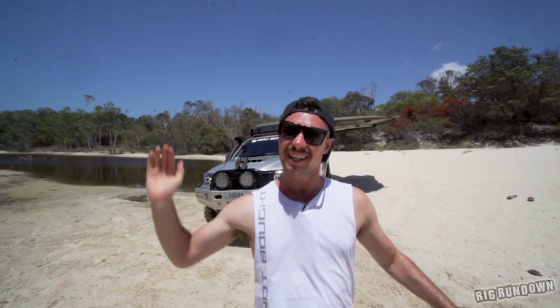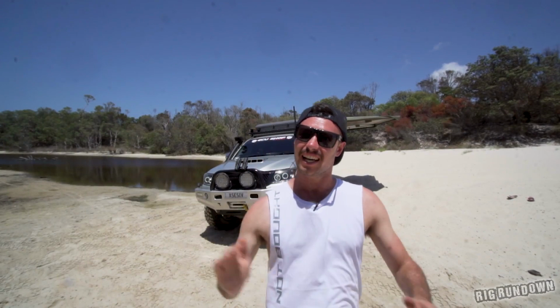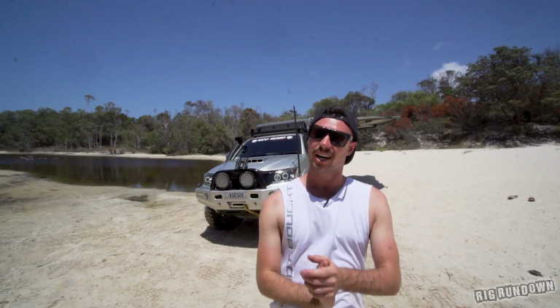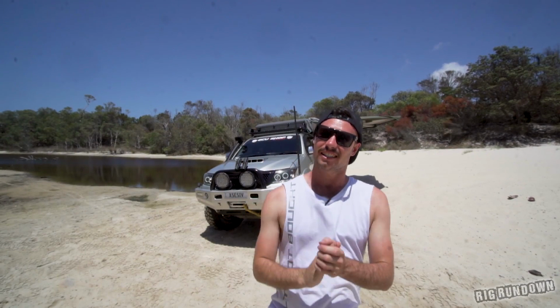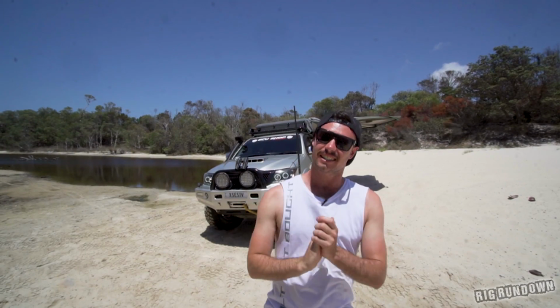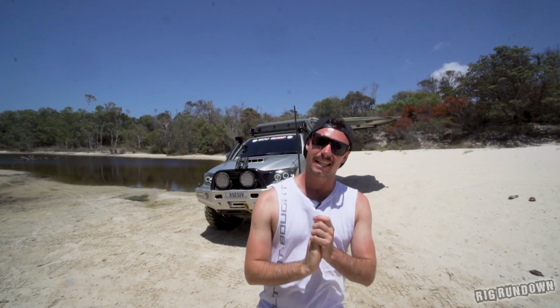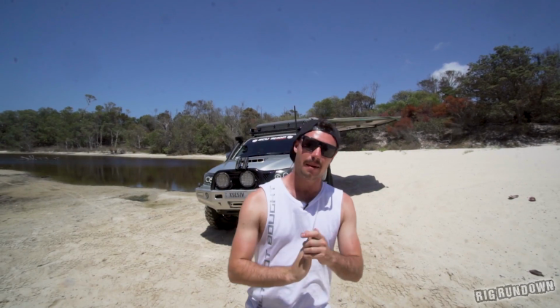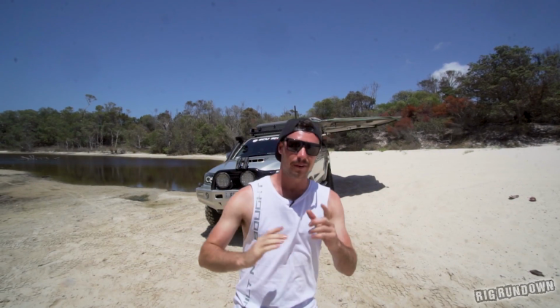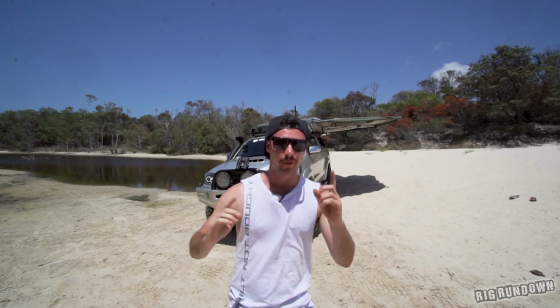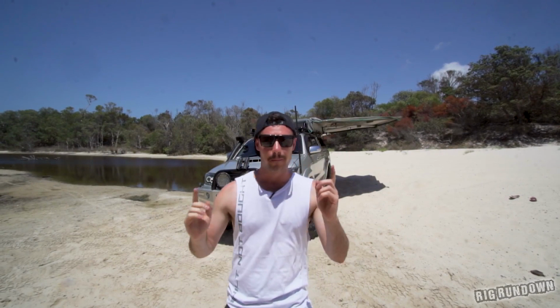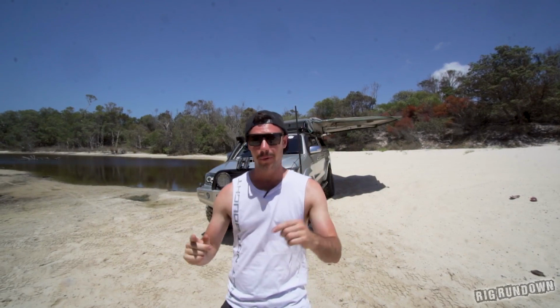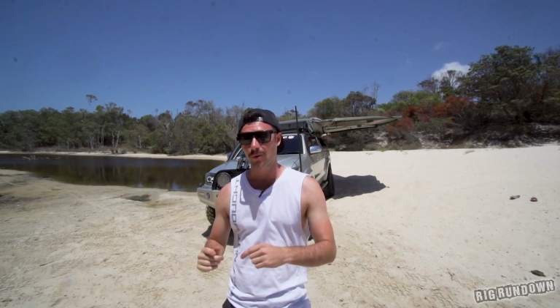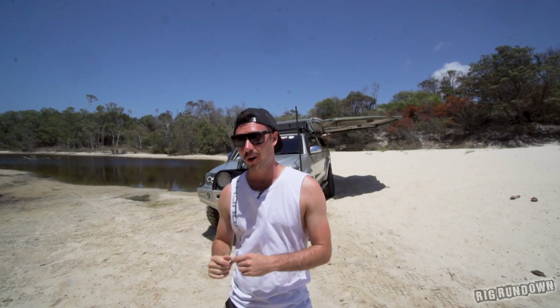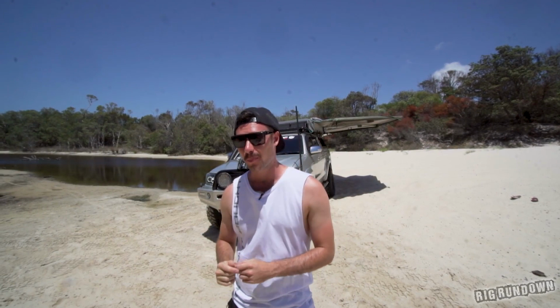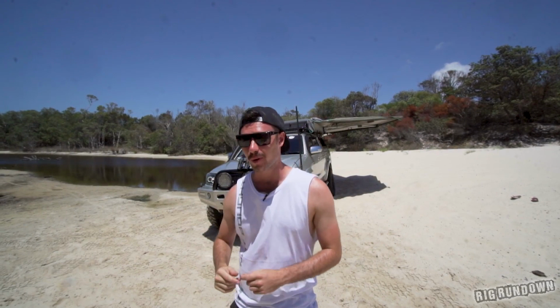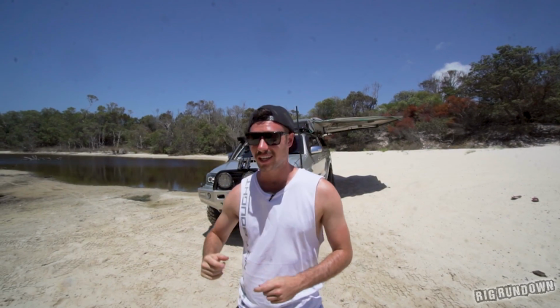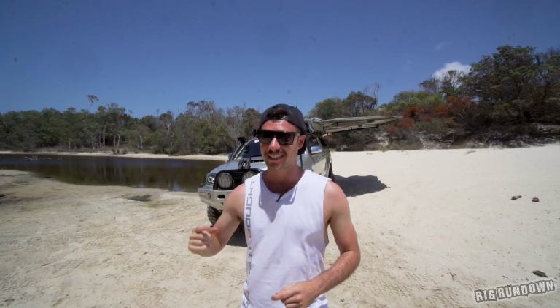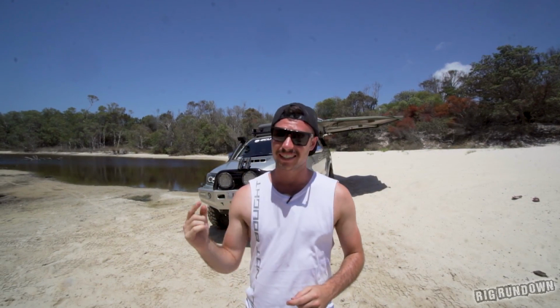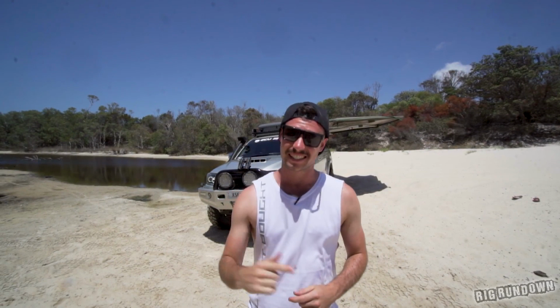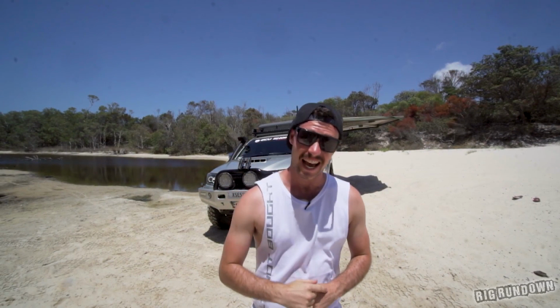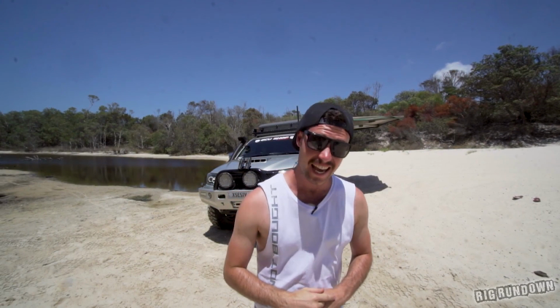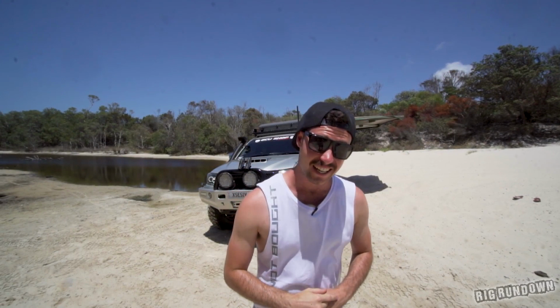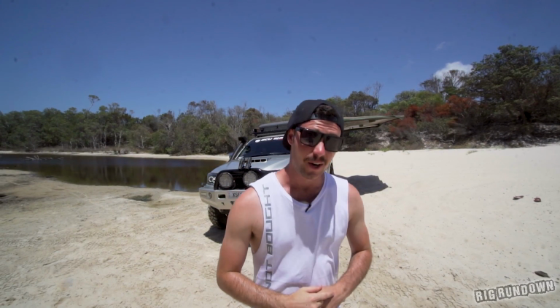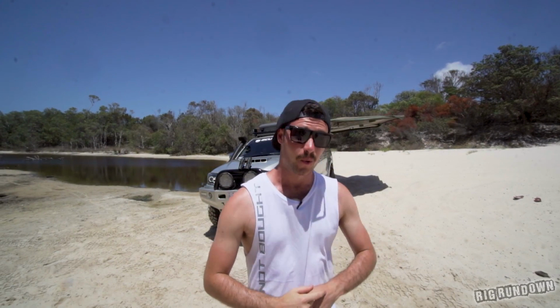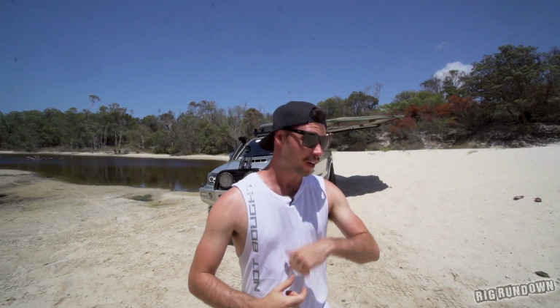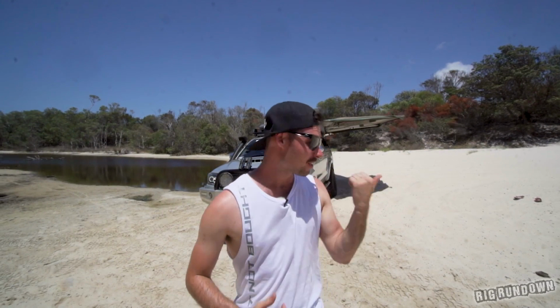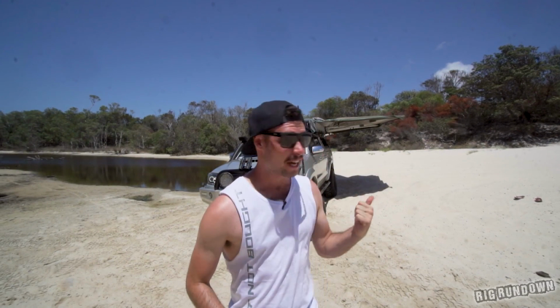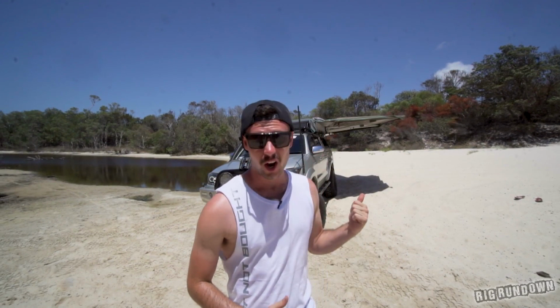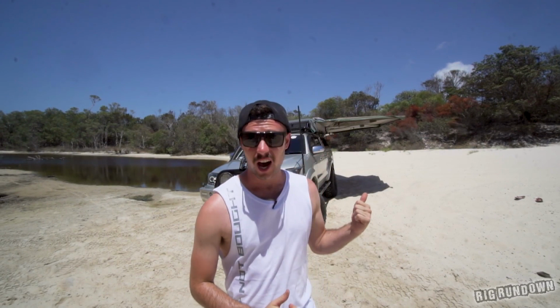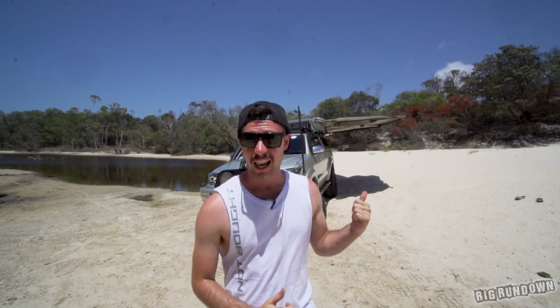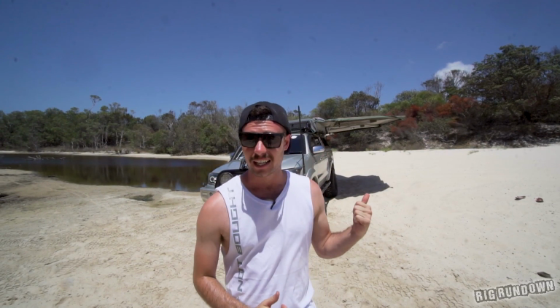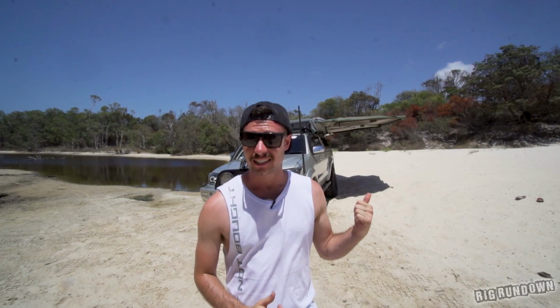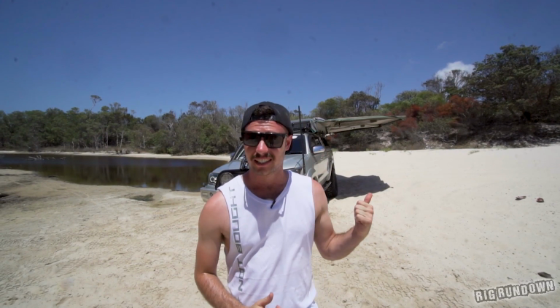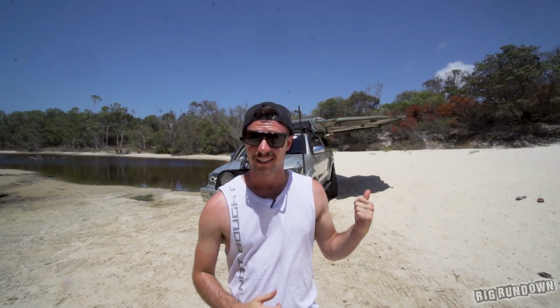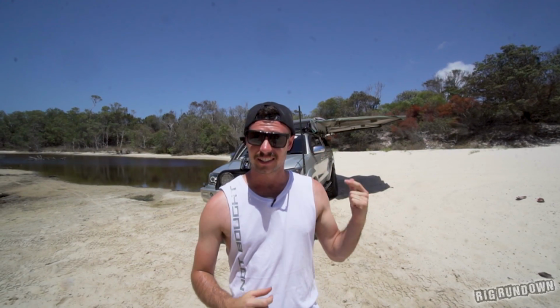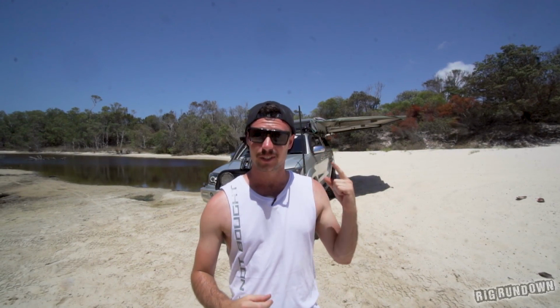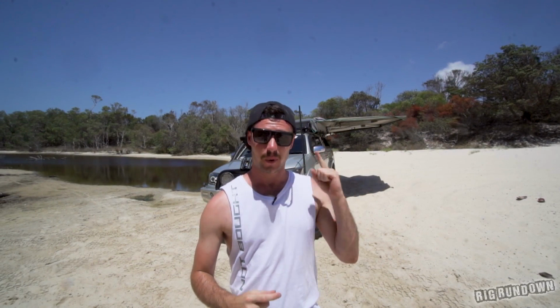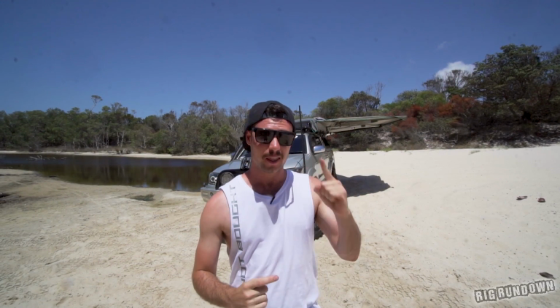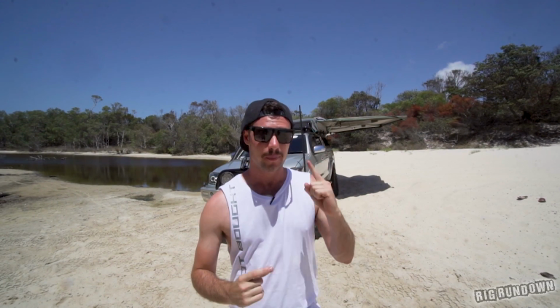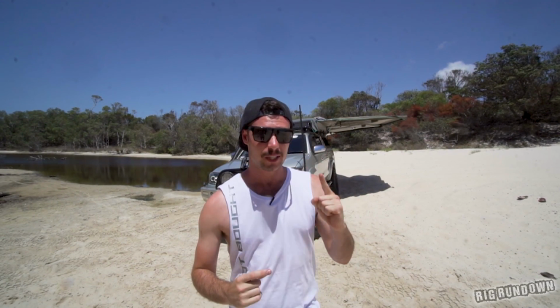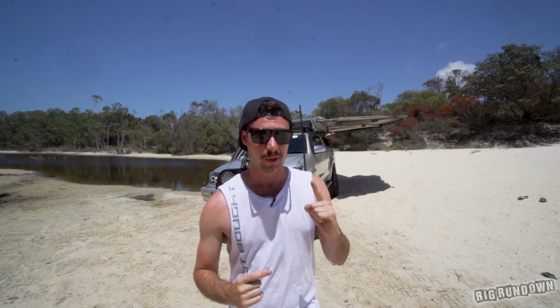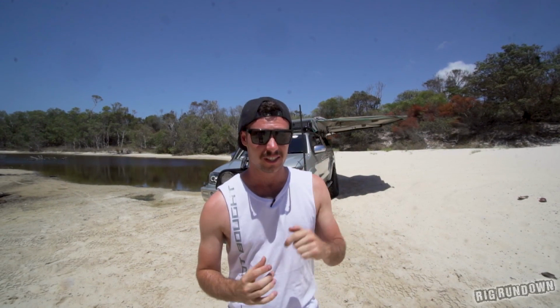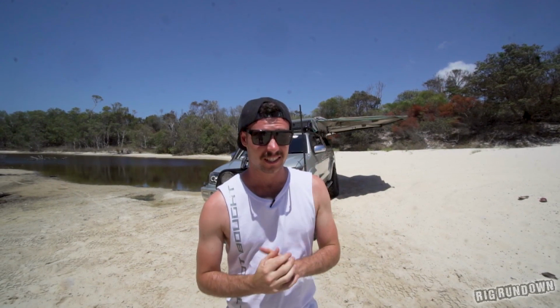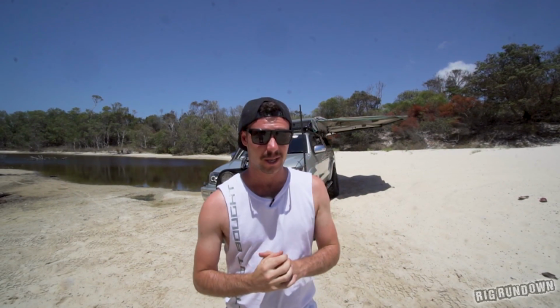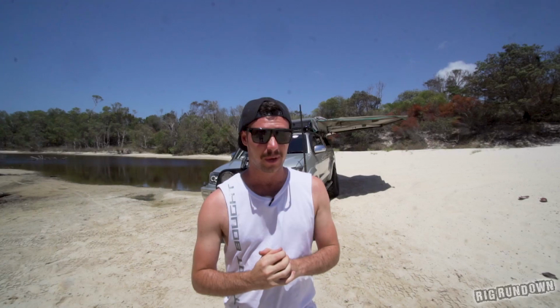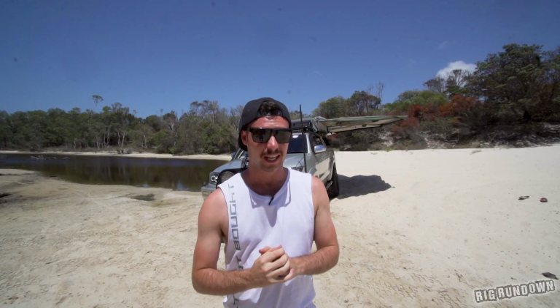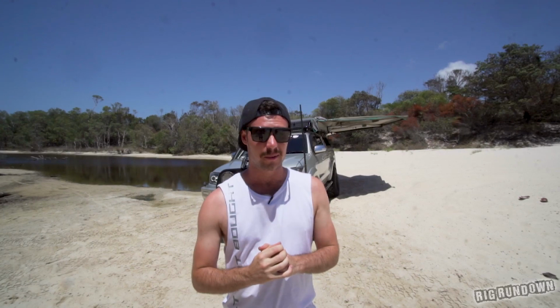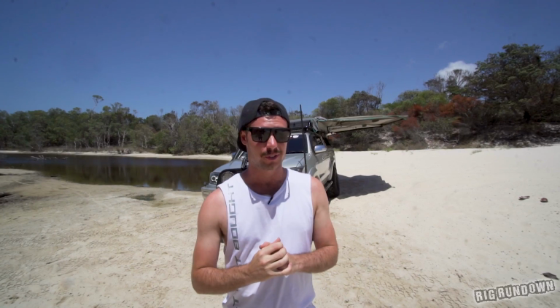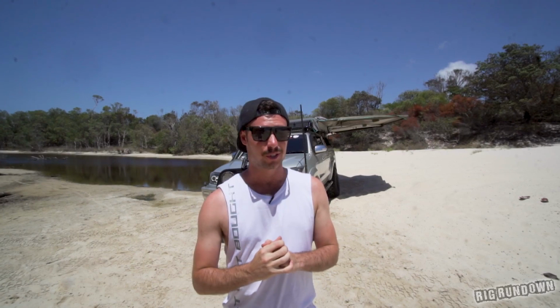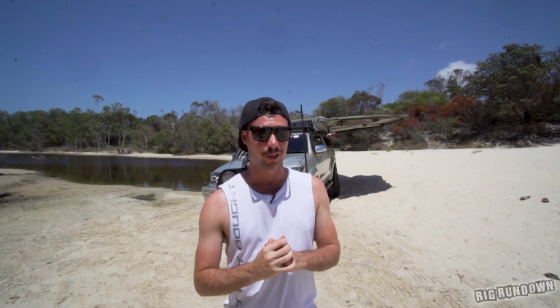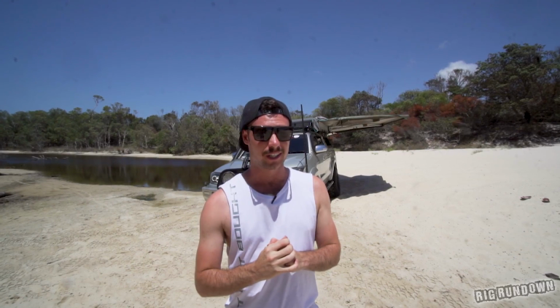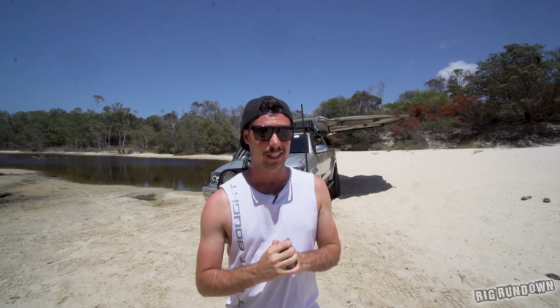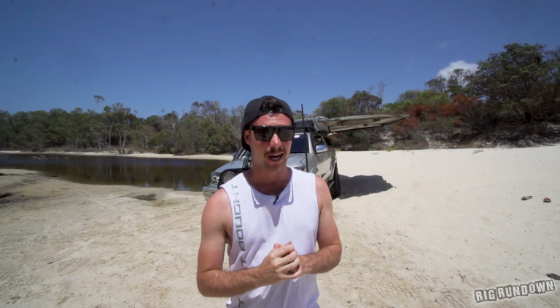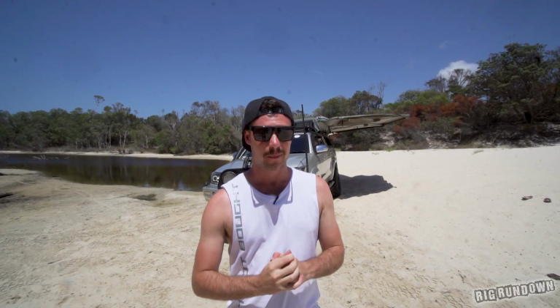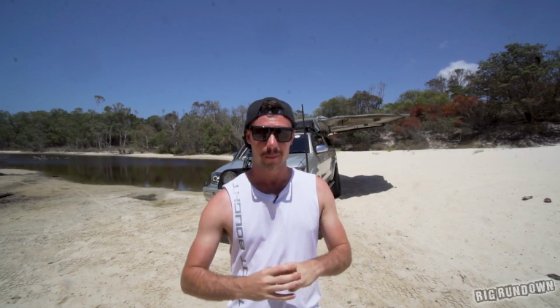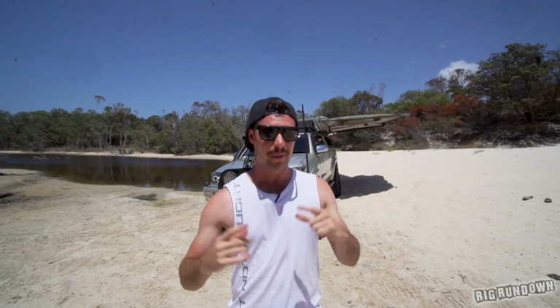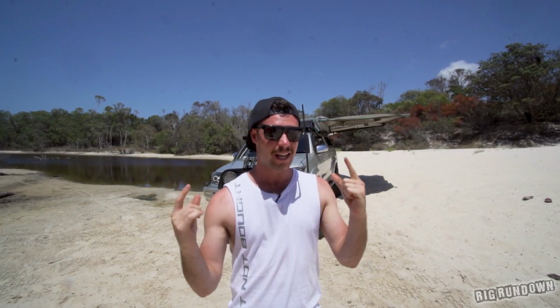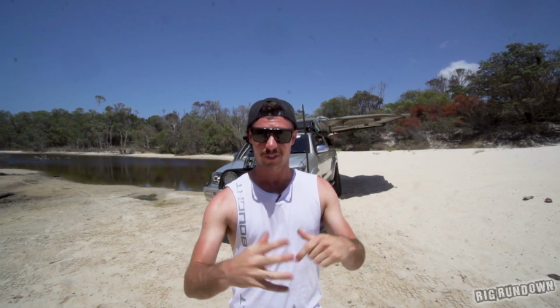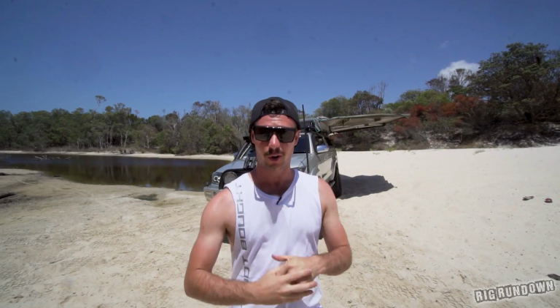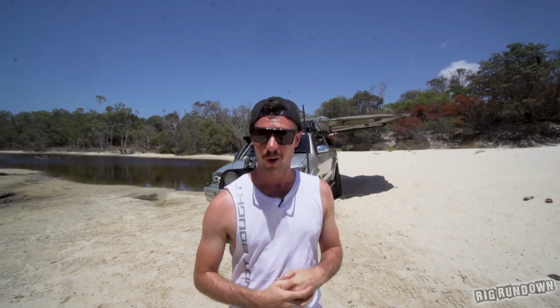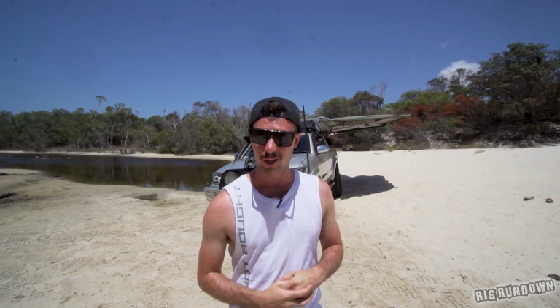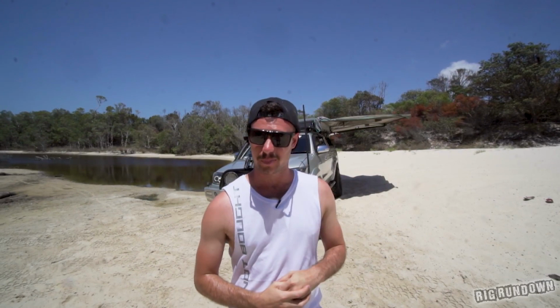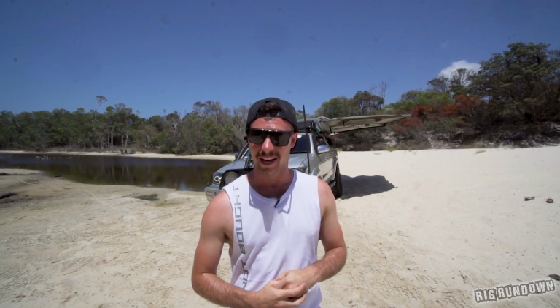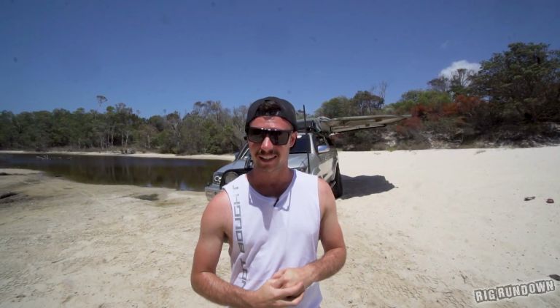G'day guys, it's Sam here from Built Not Bought, and today we've got another Hilux. This is one of the best ones I've seen when it comes to touring setup, and that's not all it's packing.